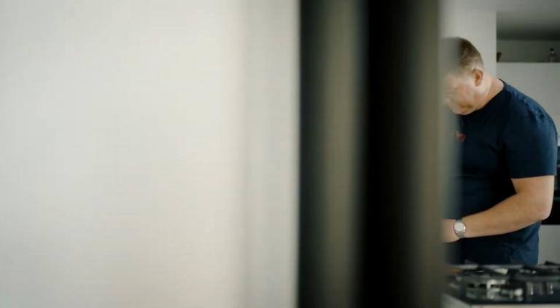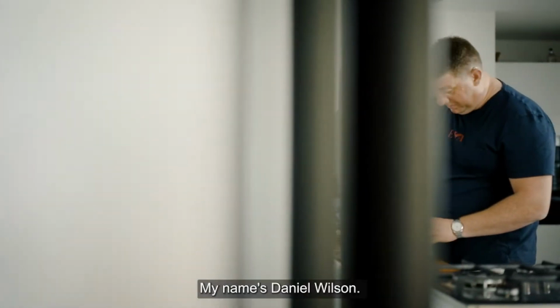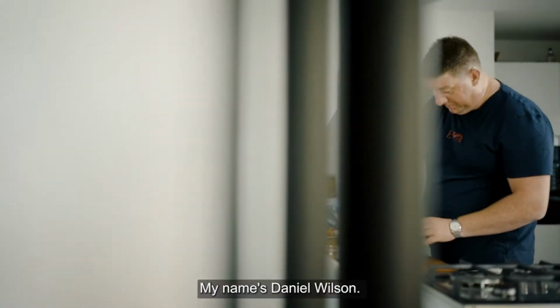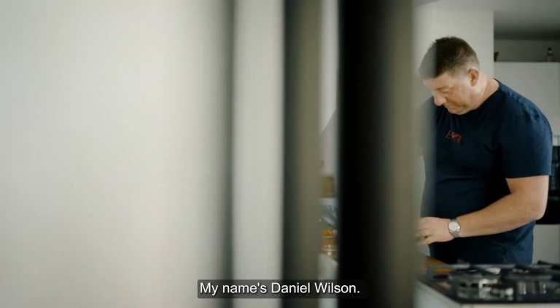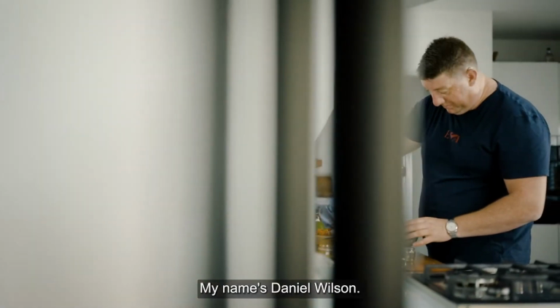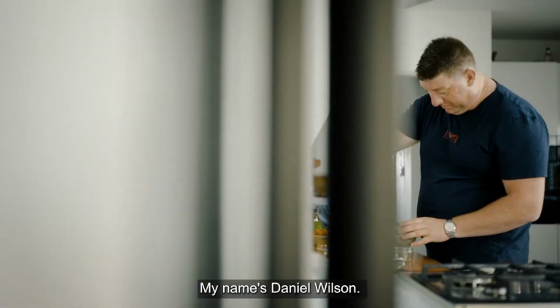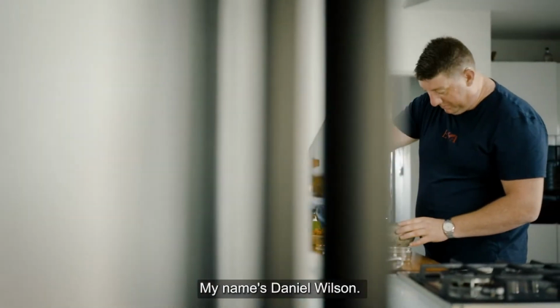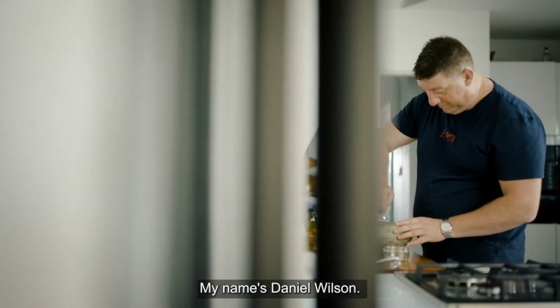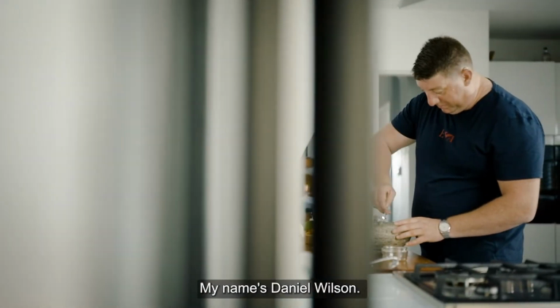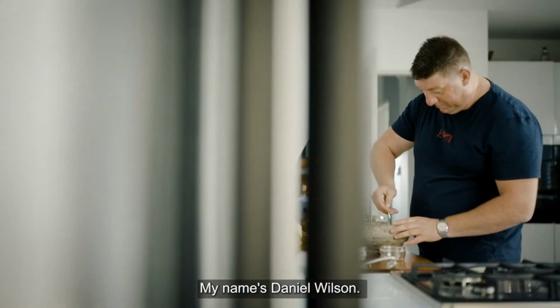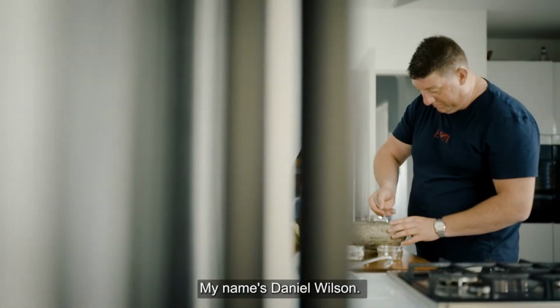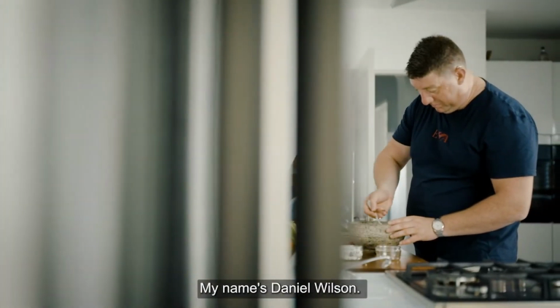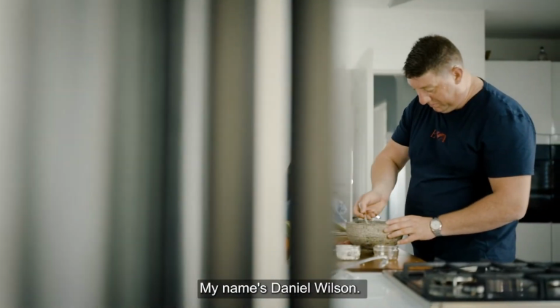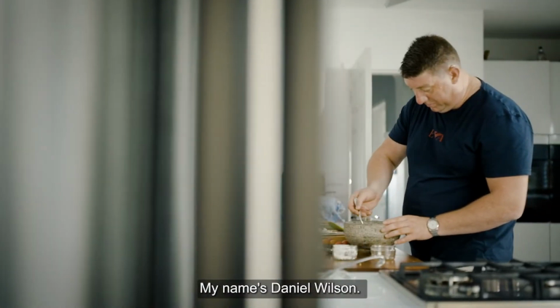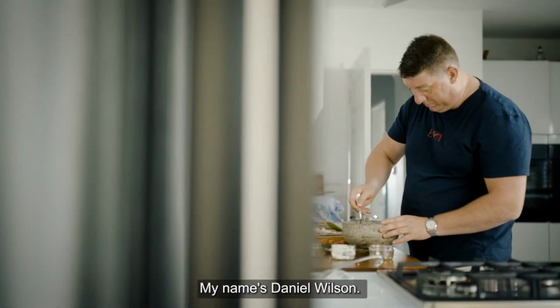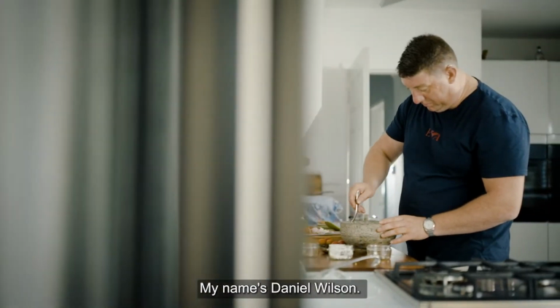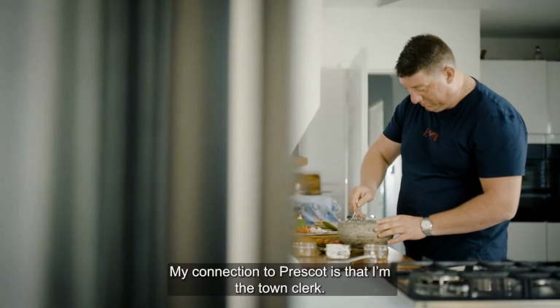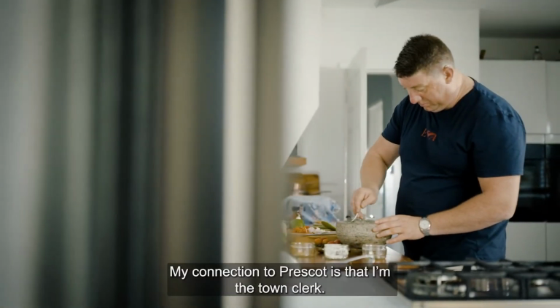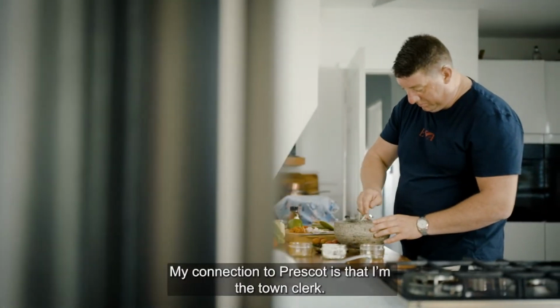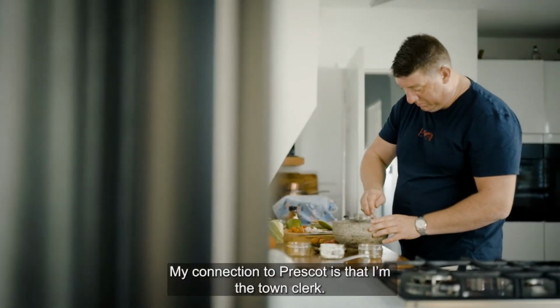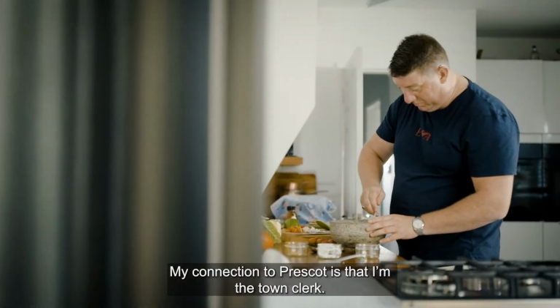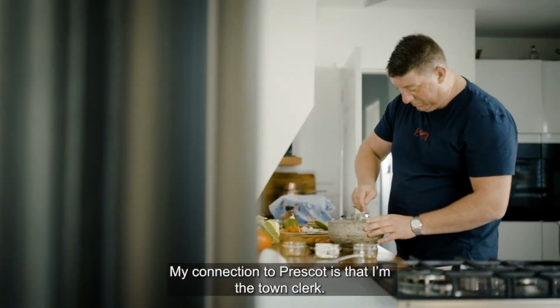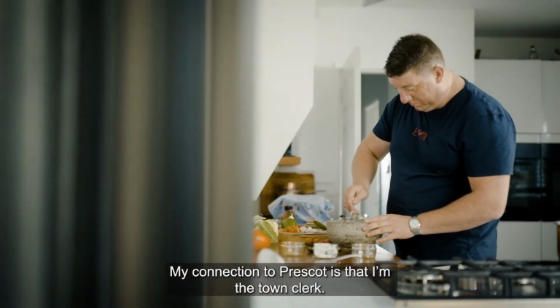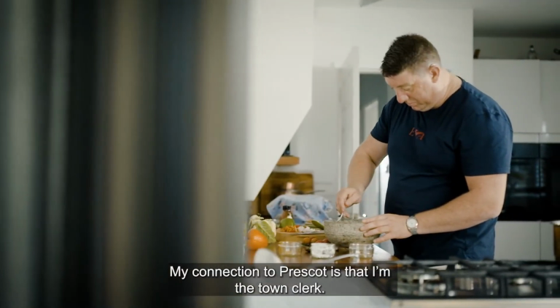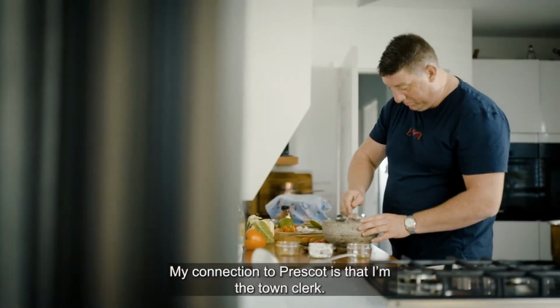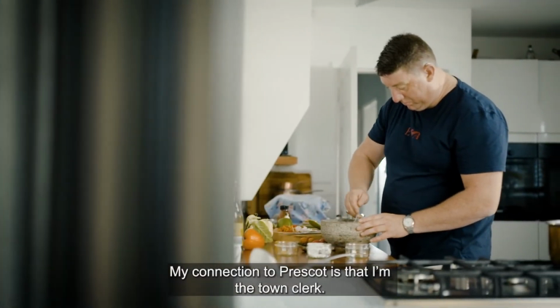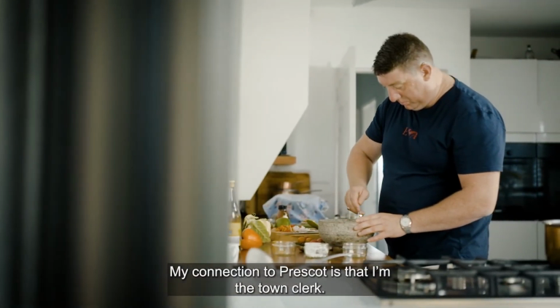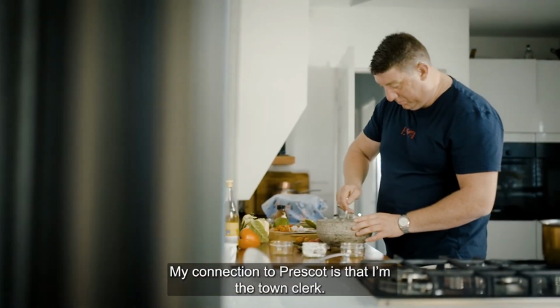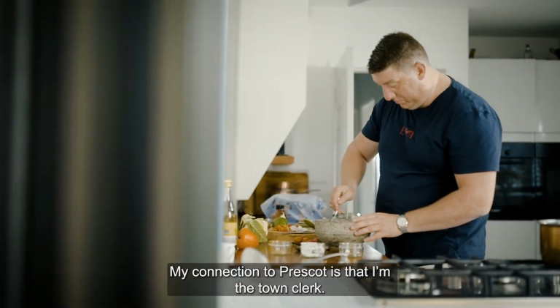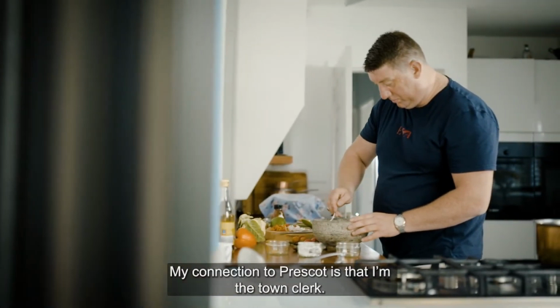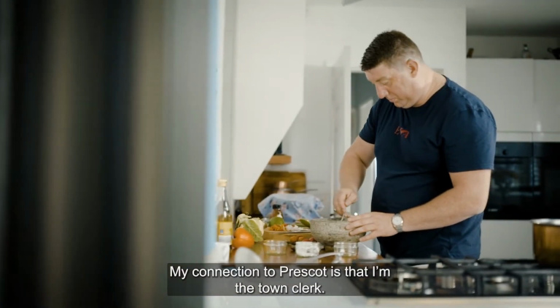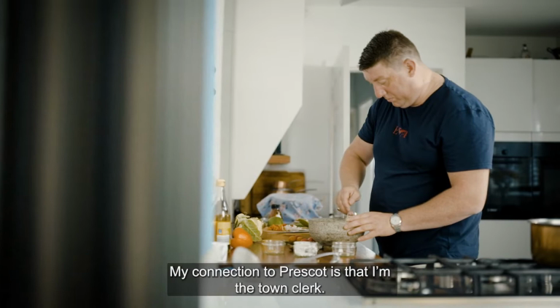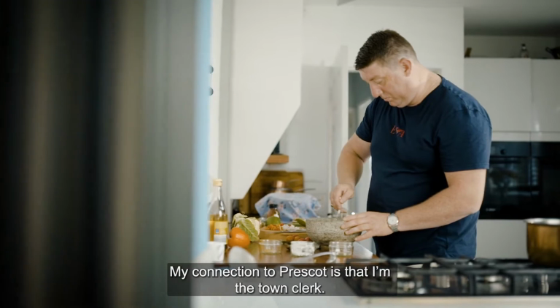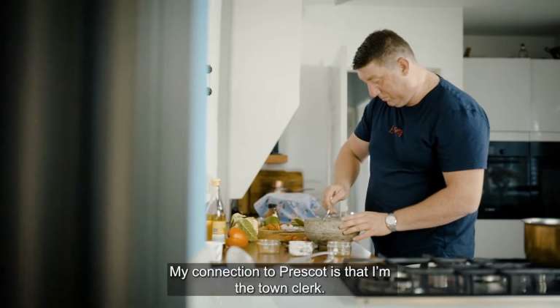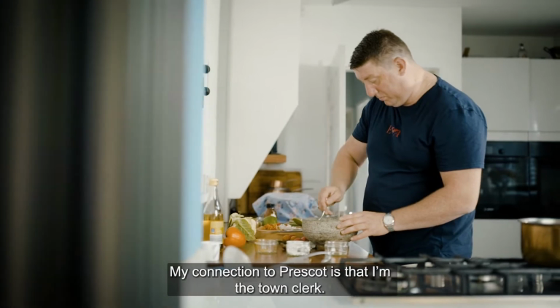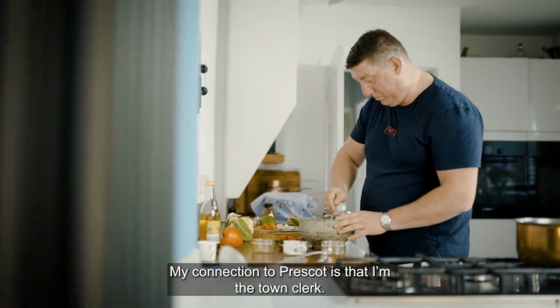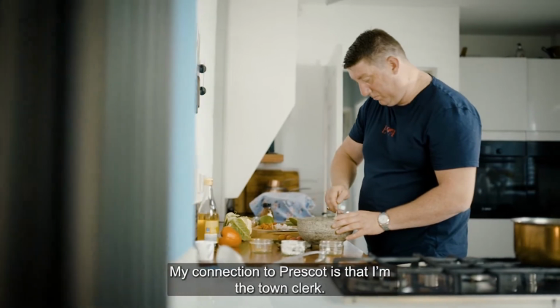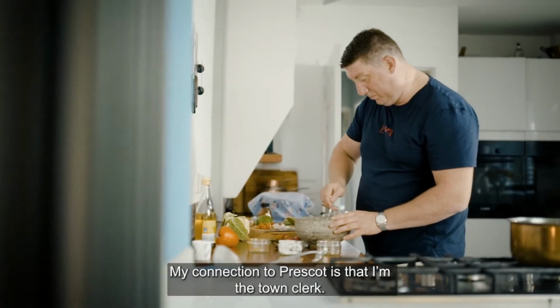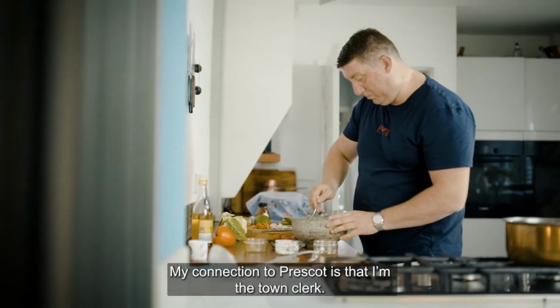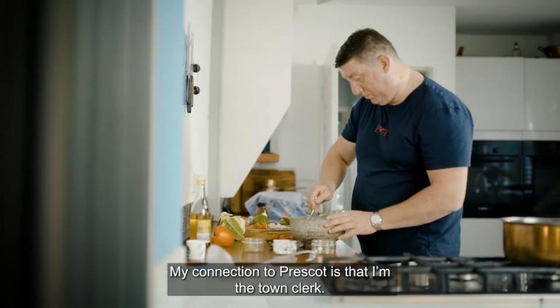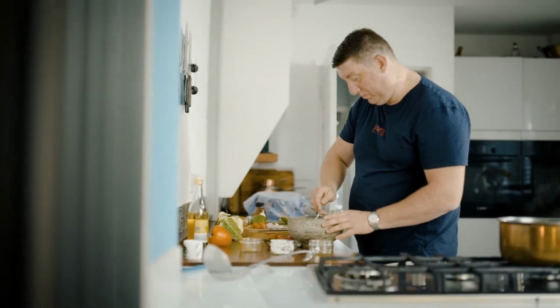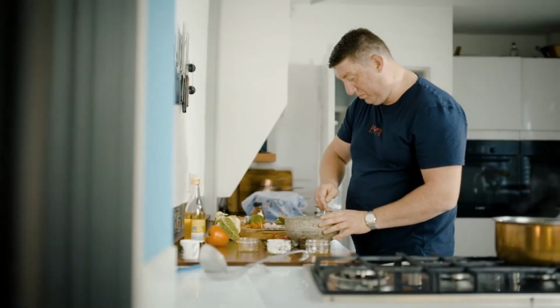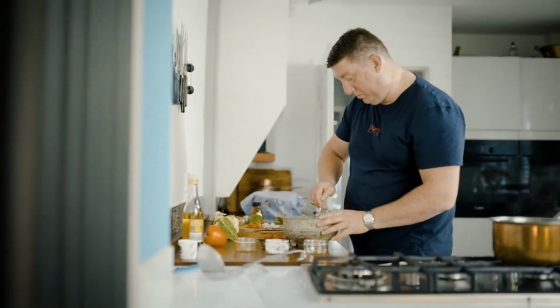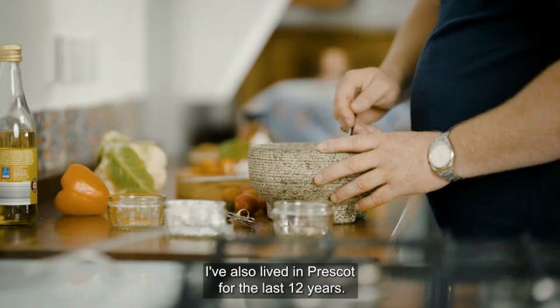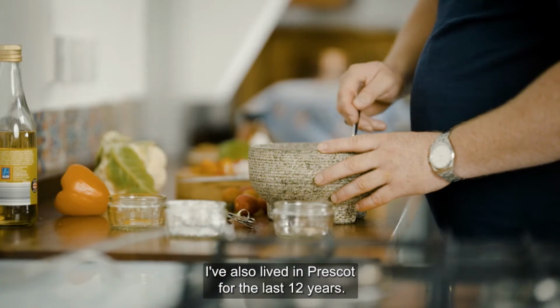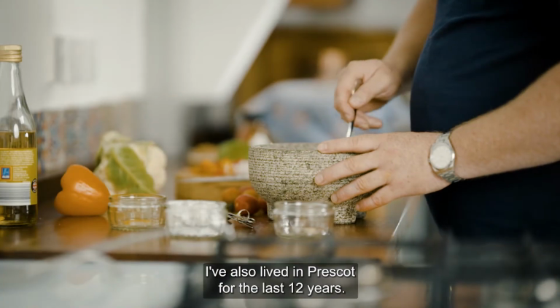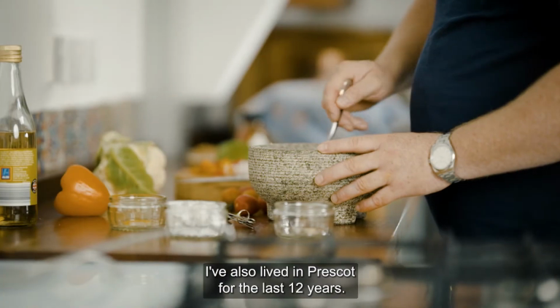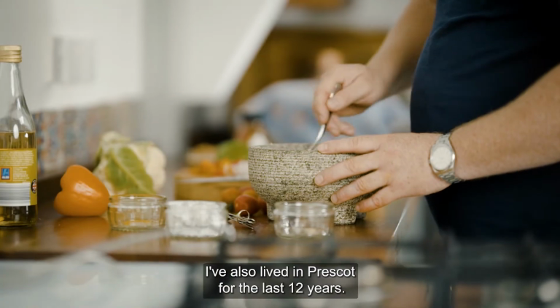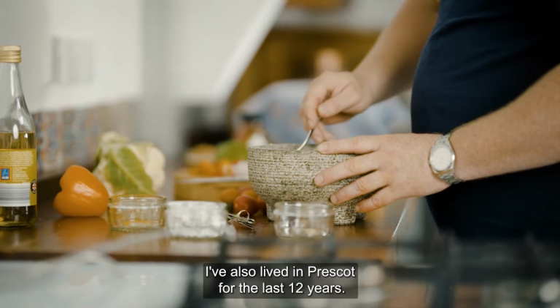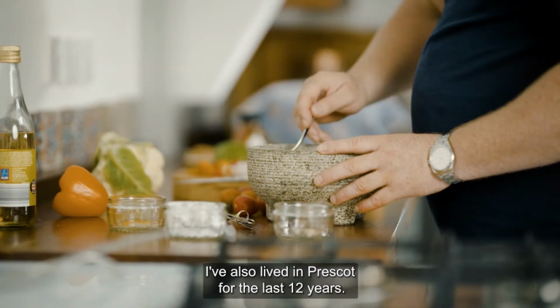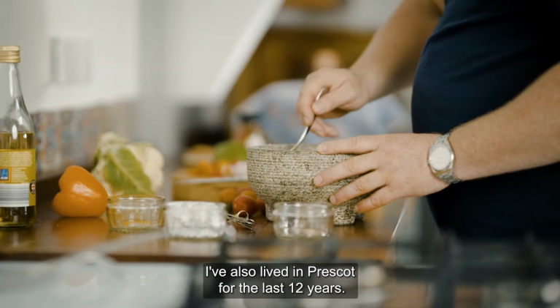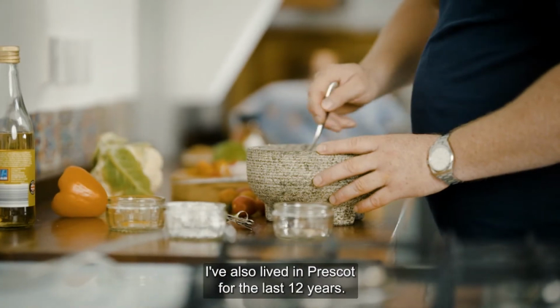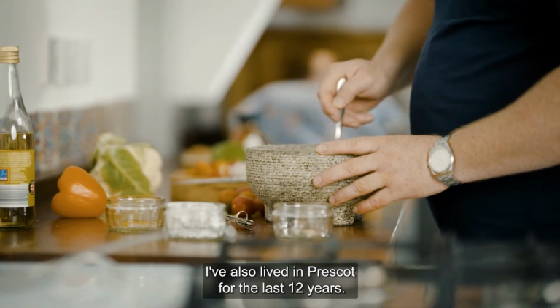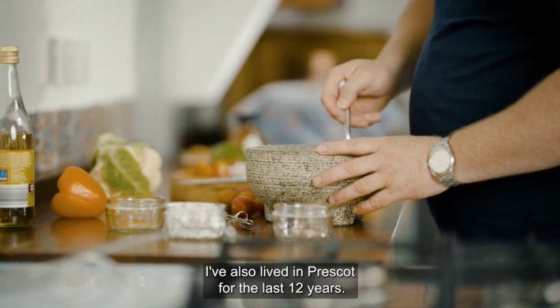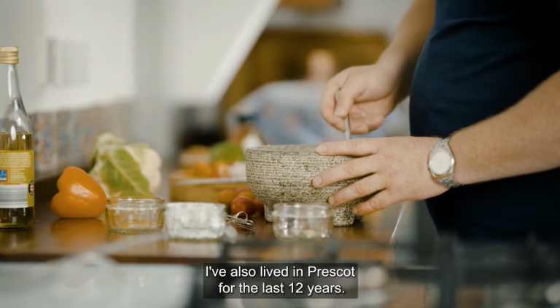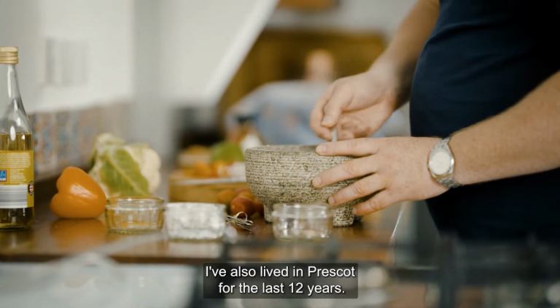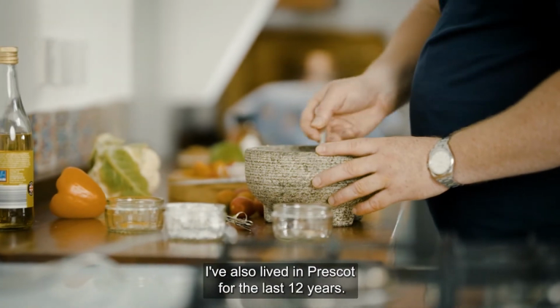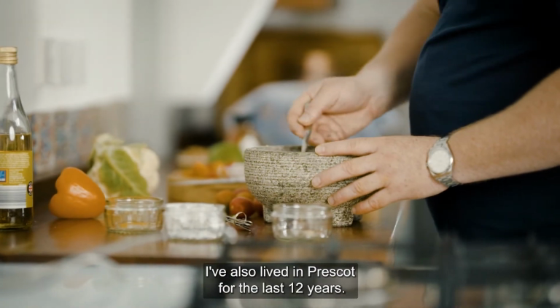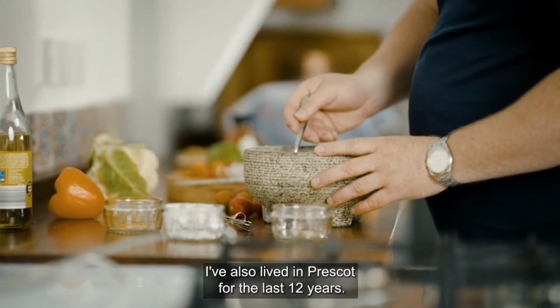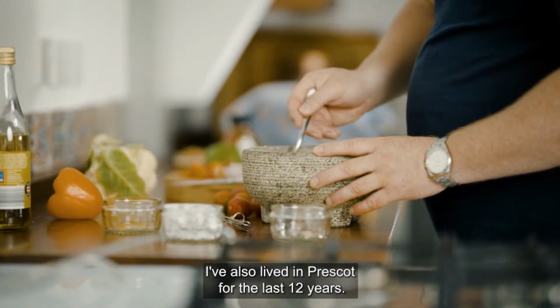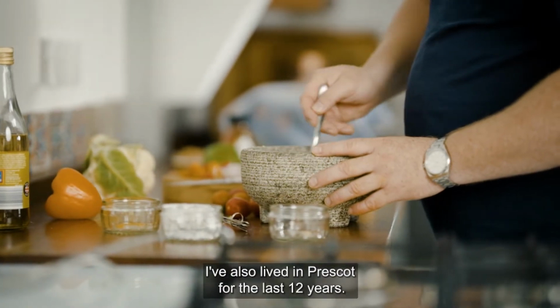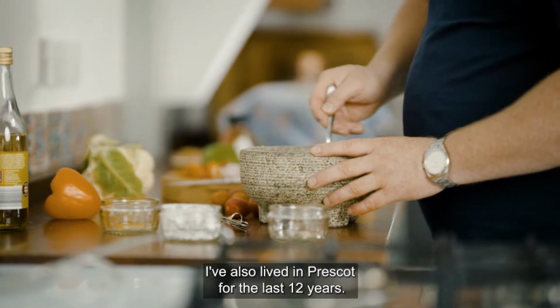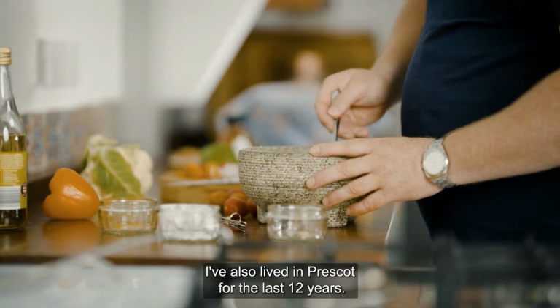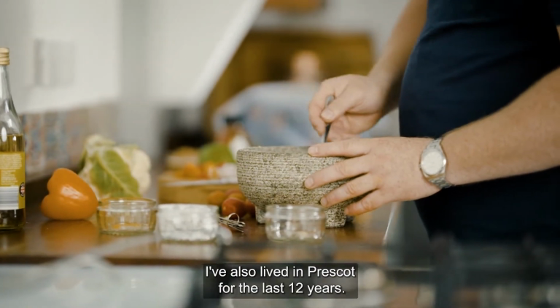My name's Daniel Wilson and my connection to Prescott is that I'm the town clerk. I've also lived in Prescott for the last 12 years.